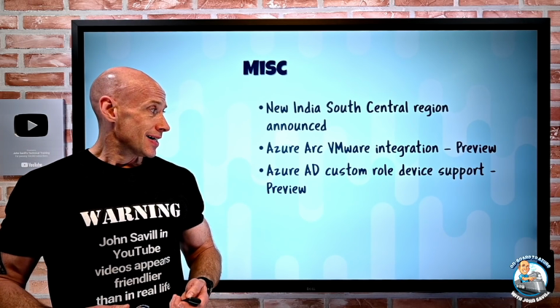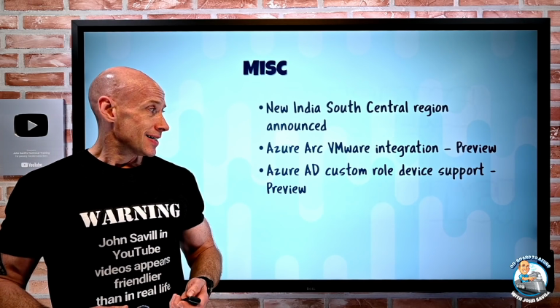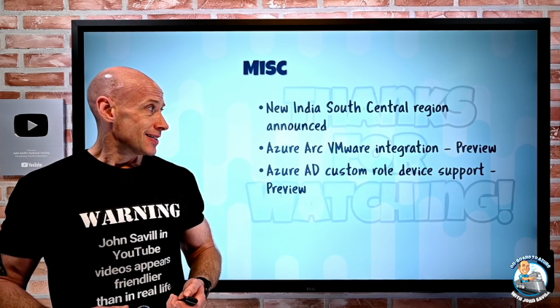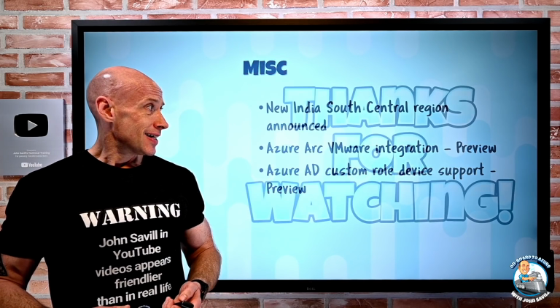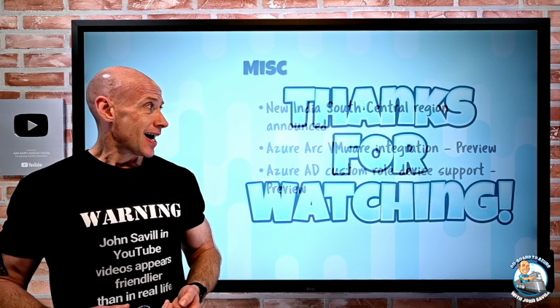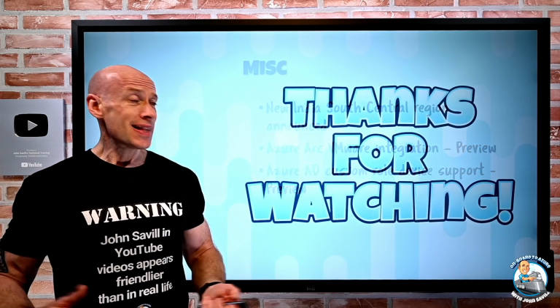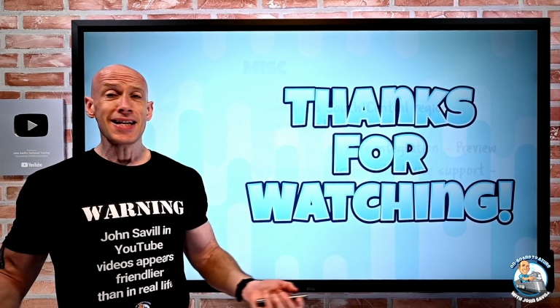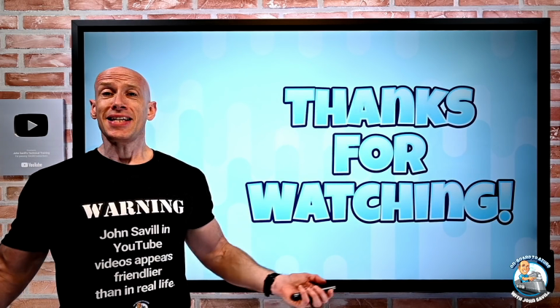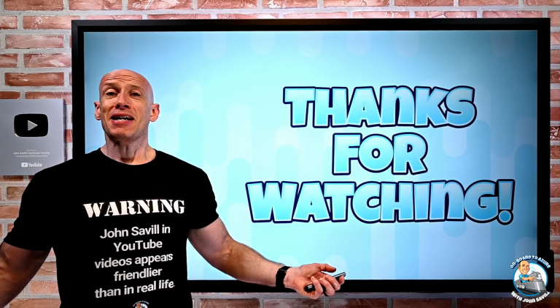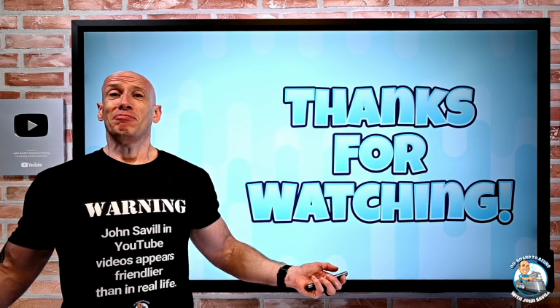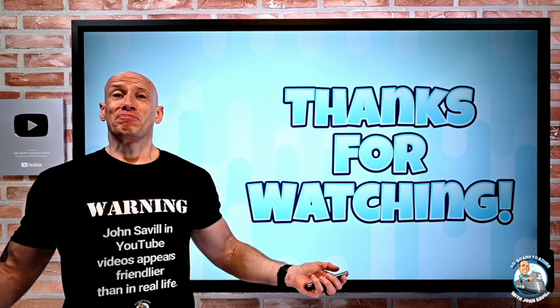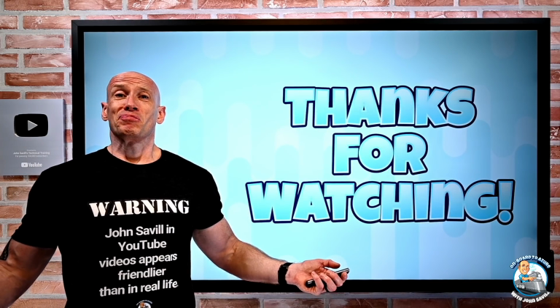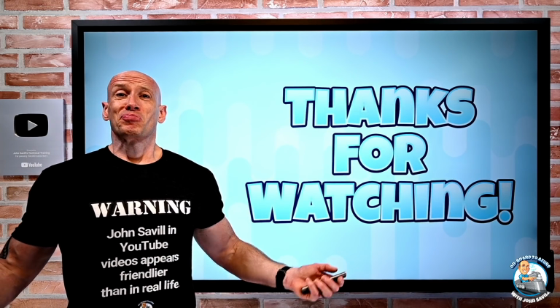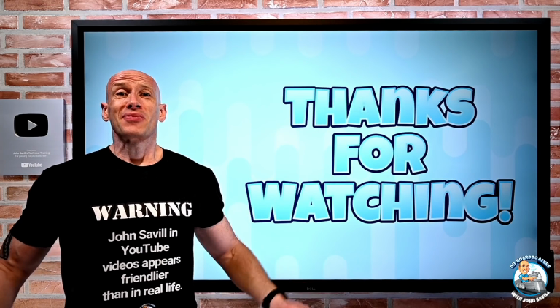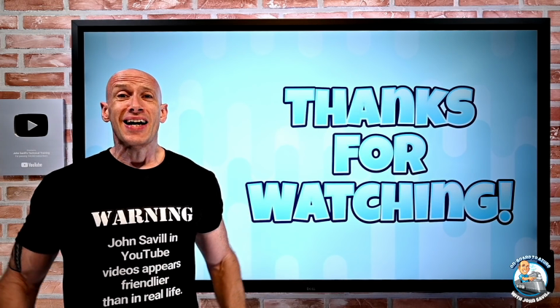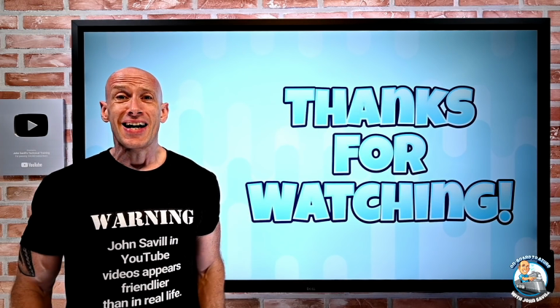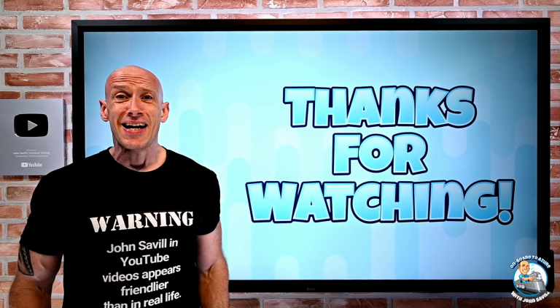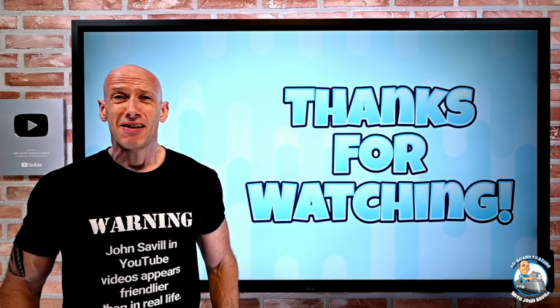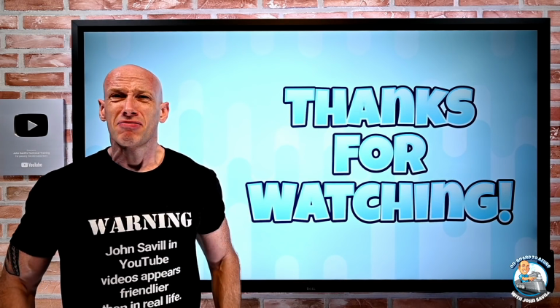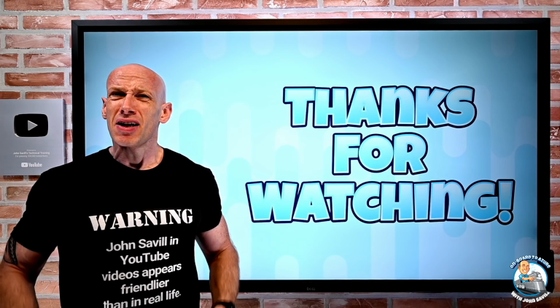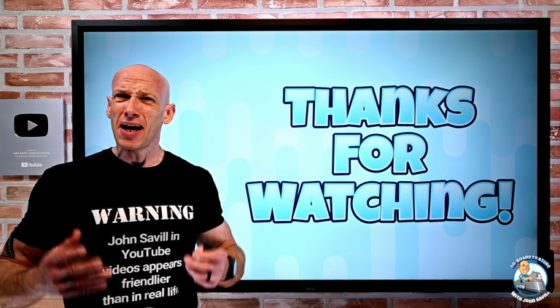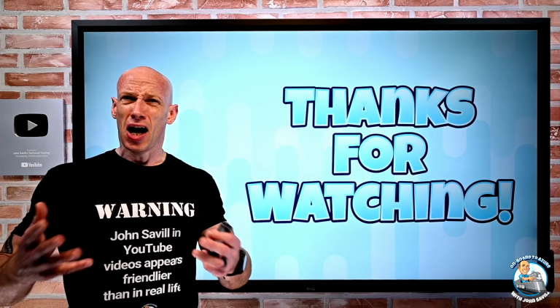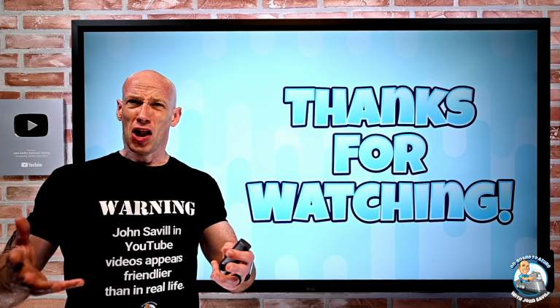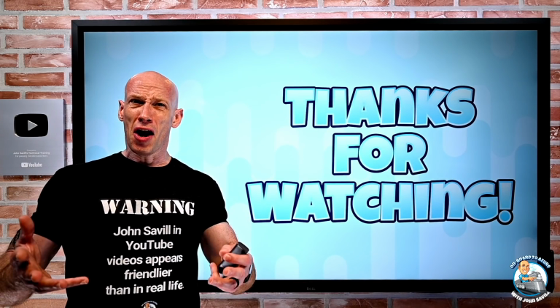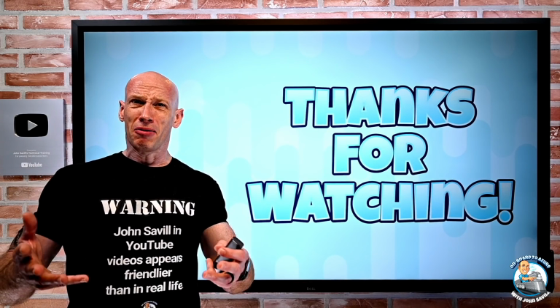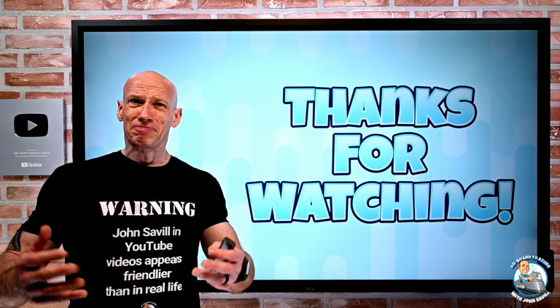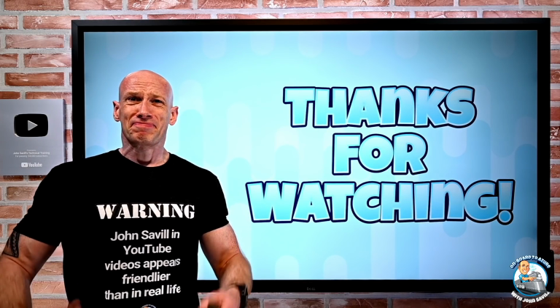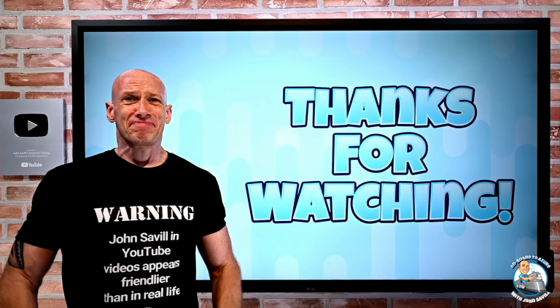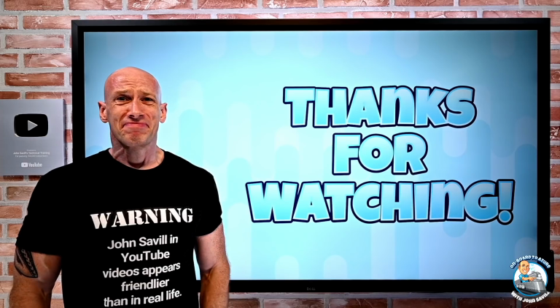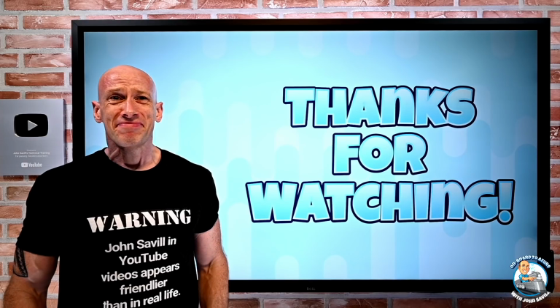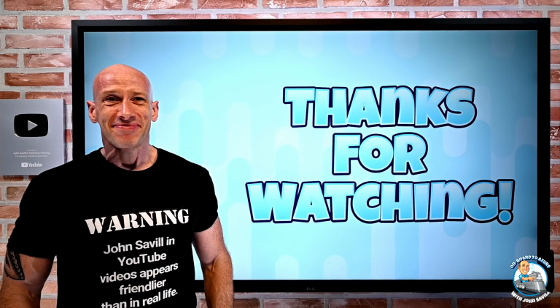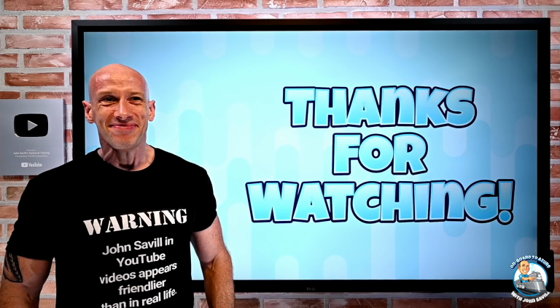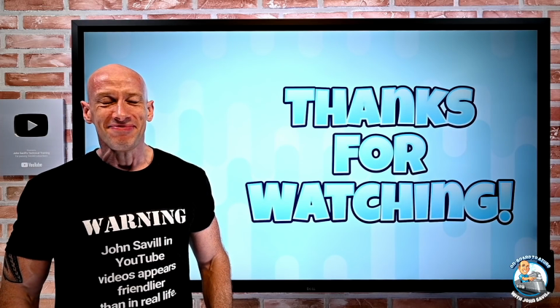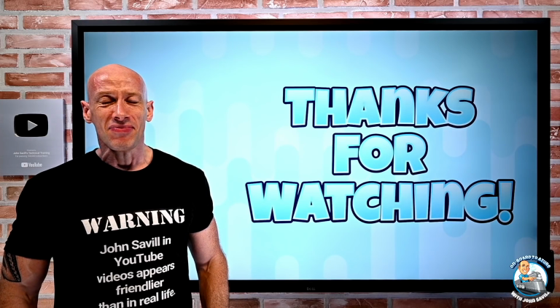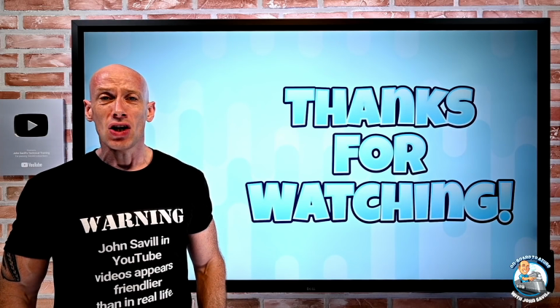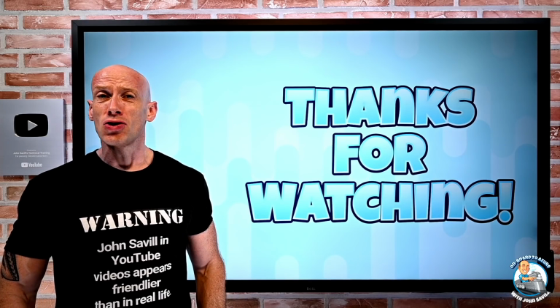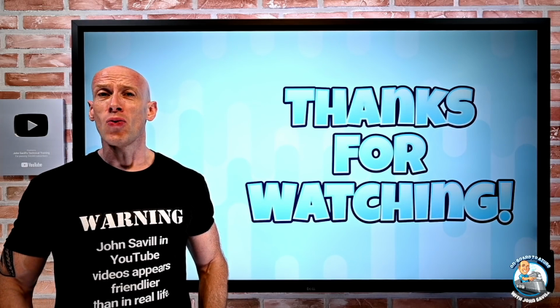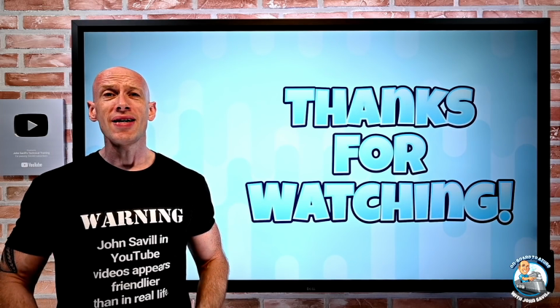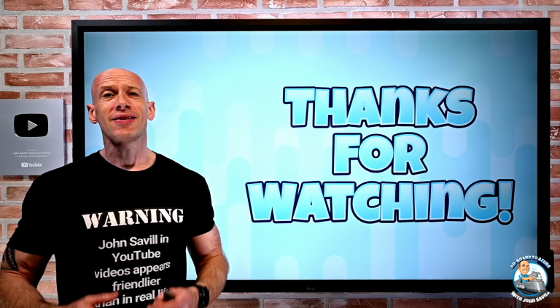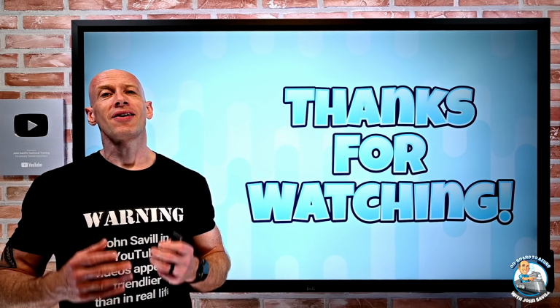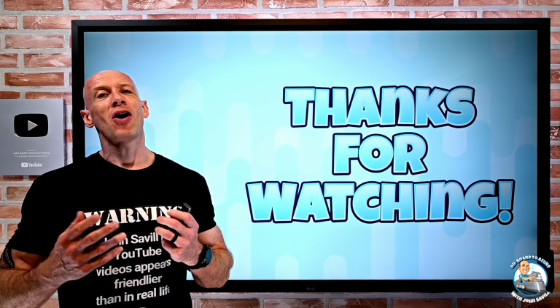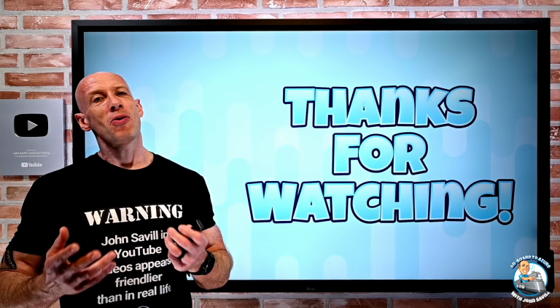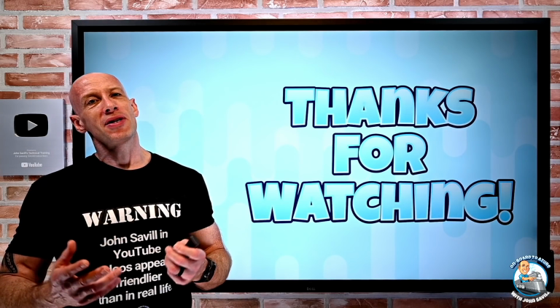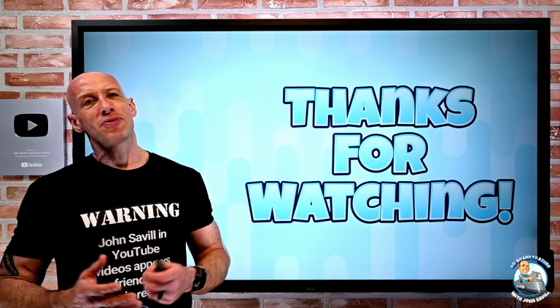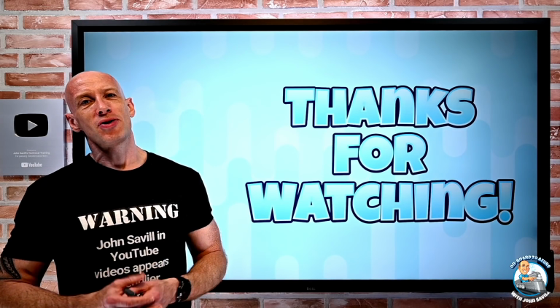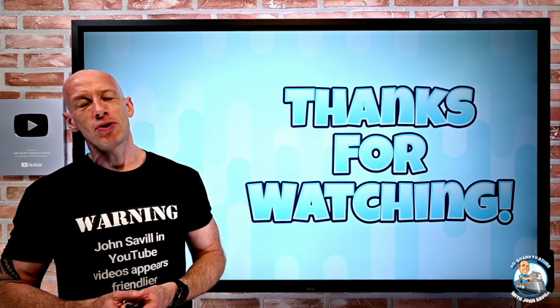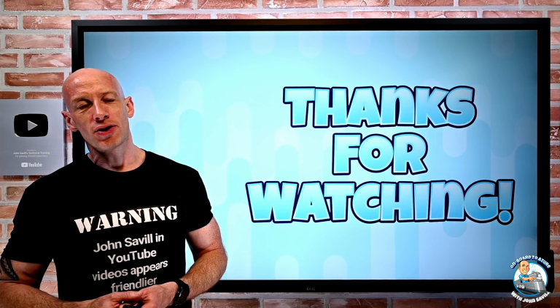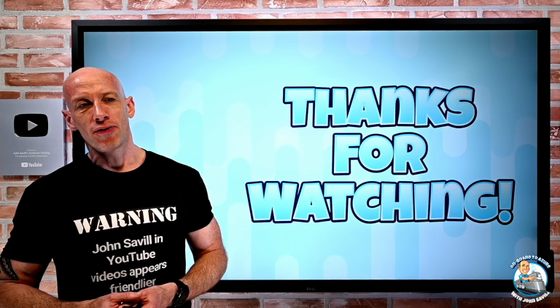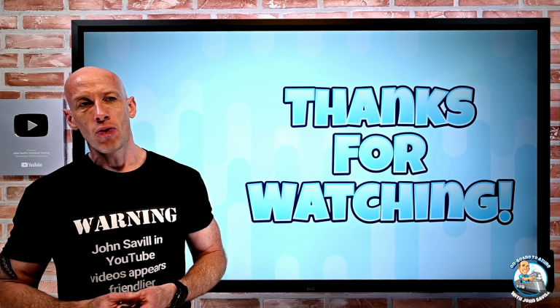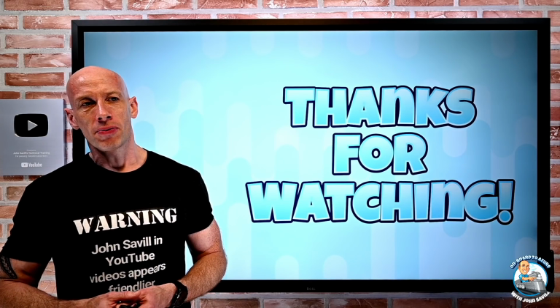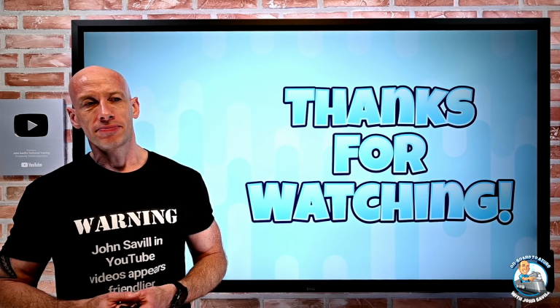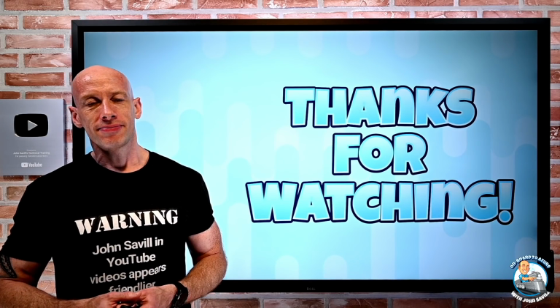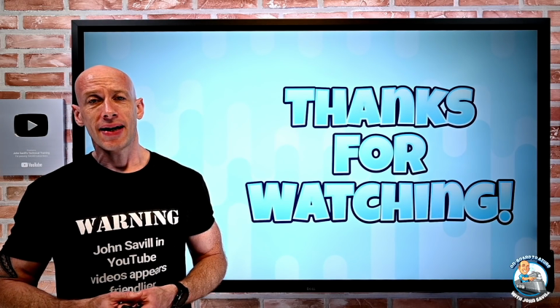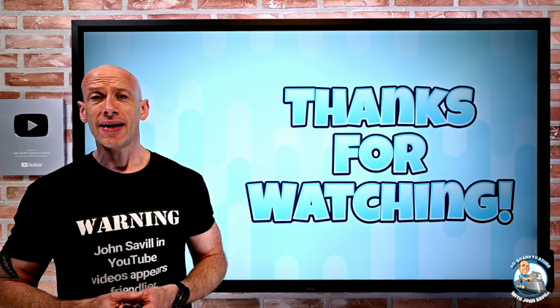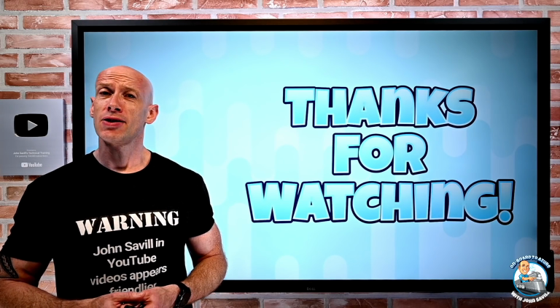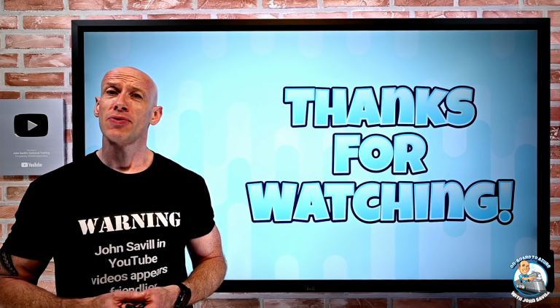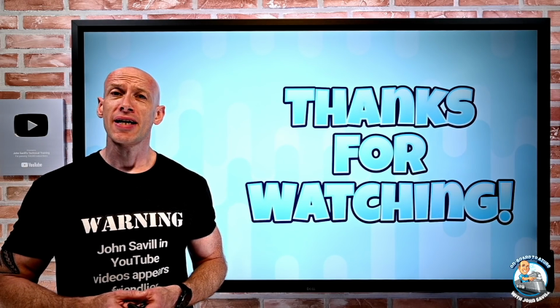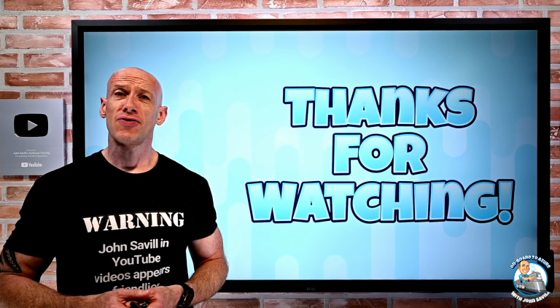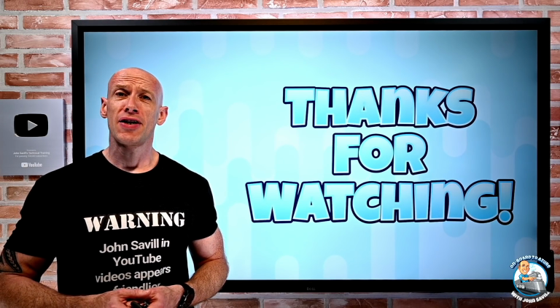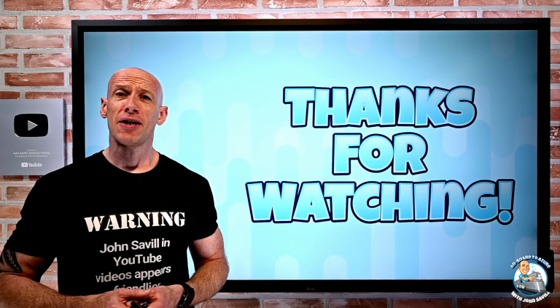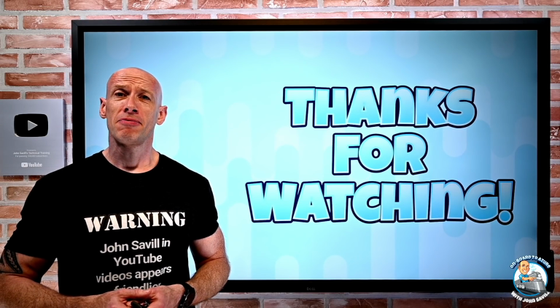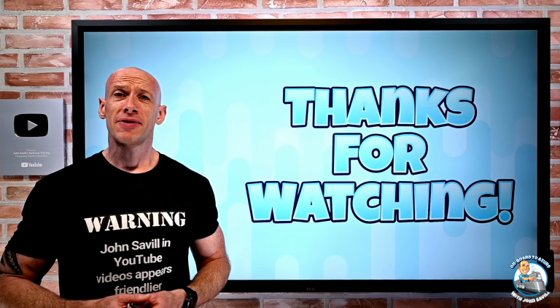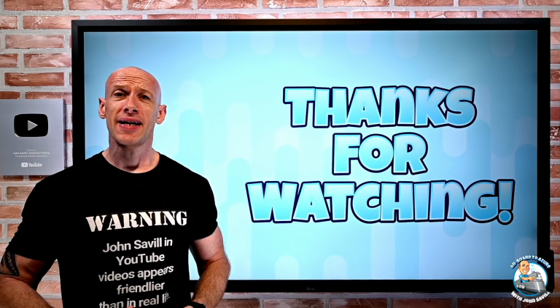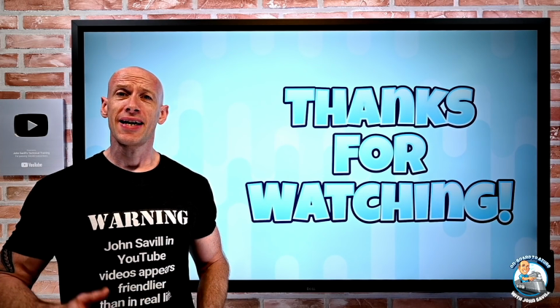And that's it — a lot of updates. As always, I hope this was useful, and until next video, take care.